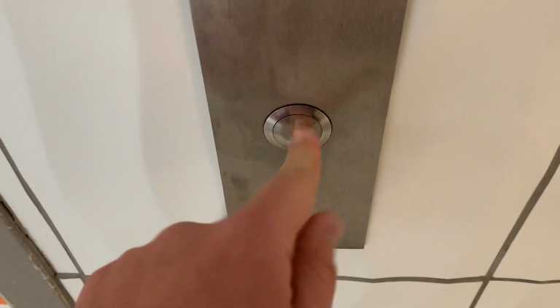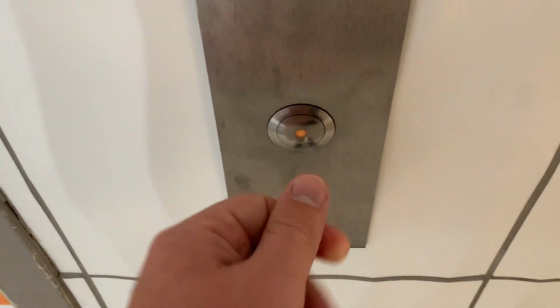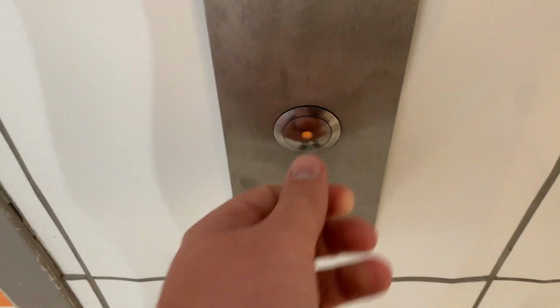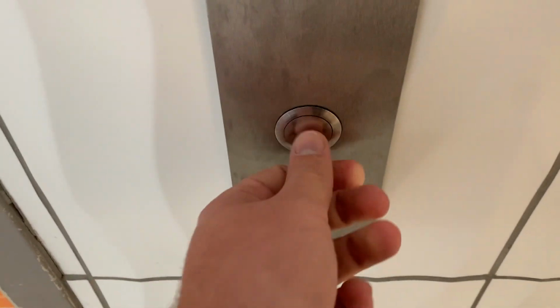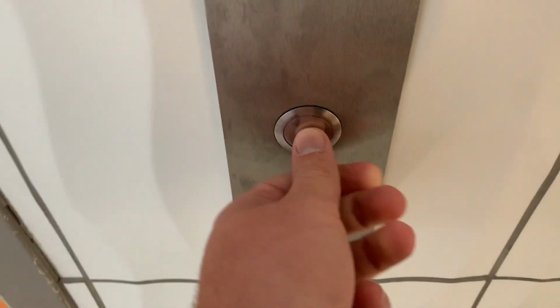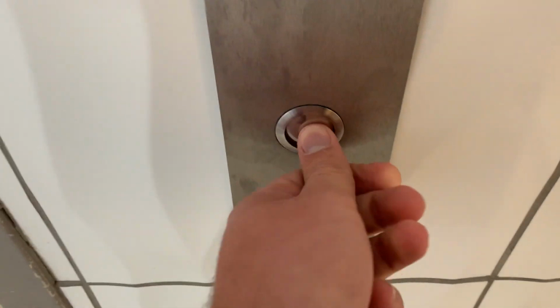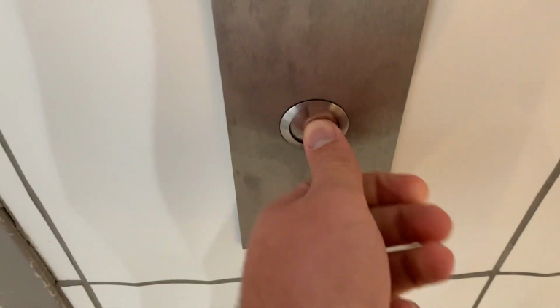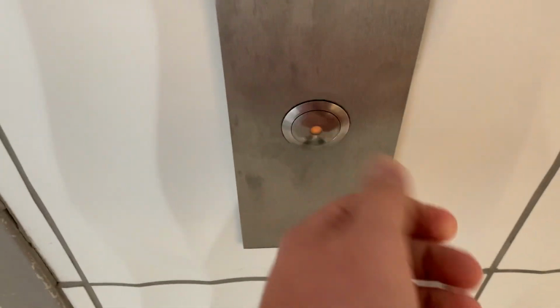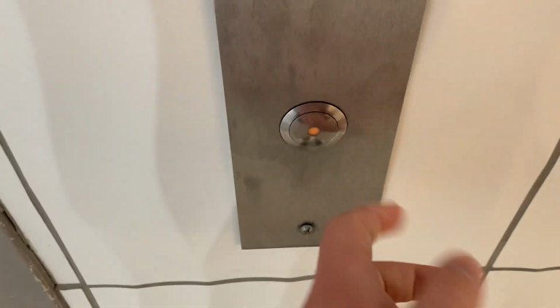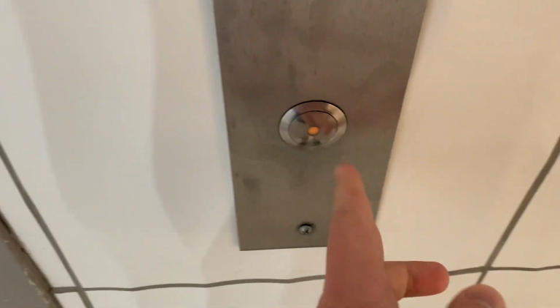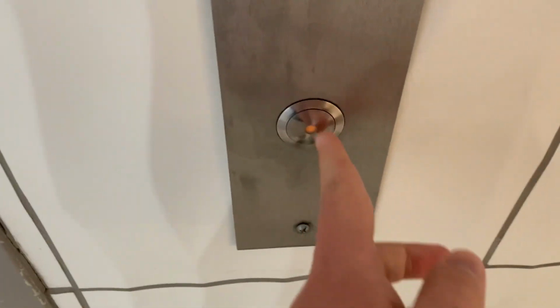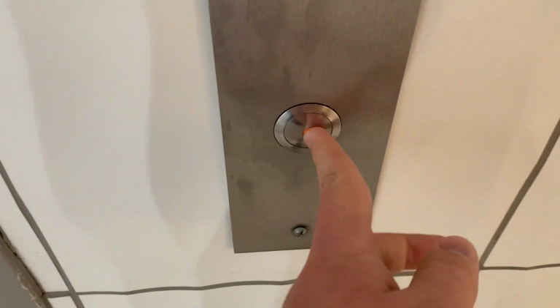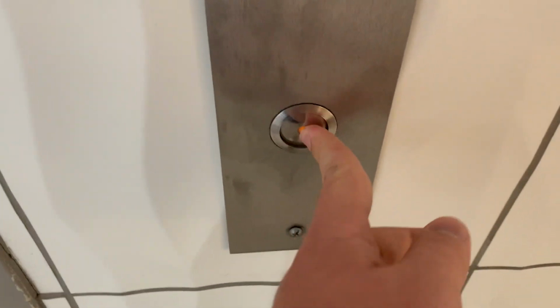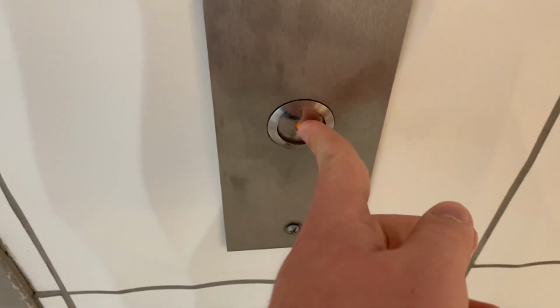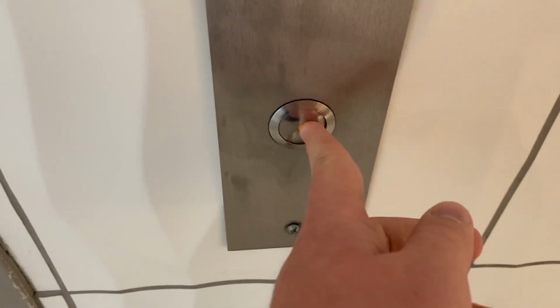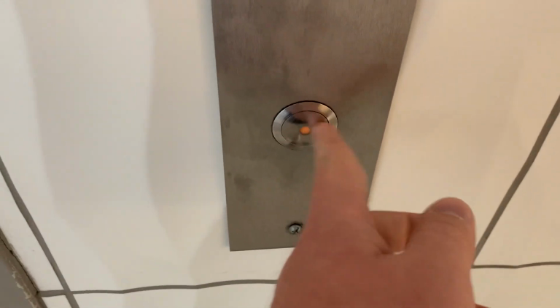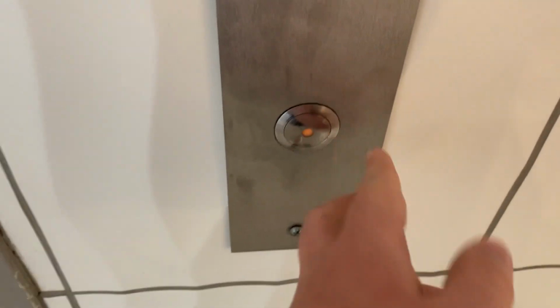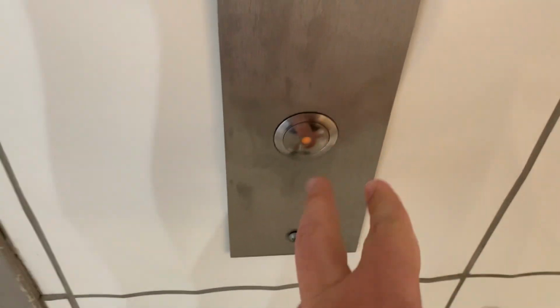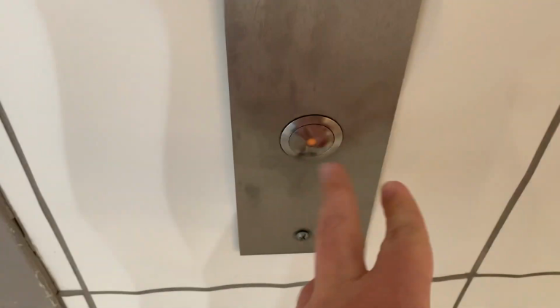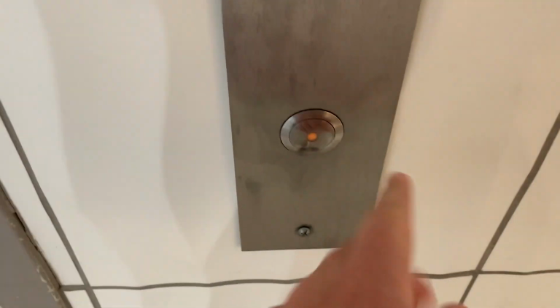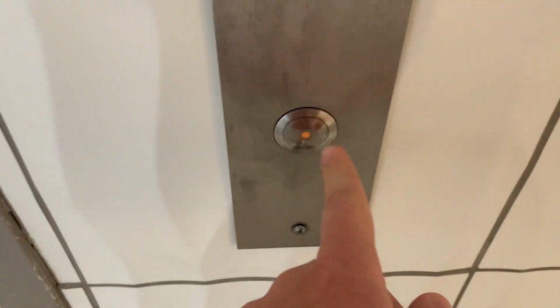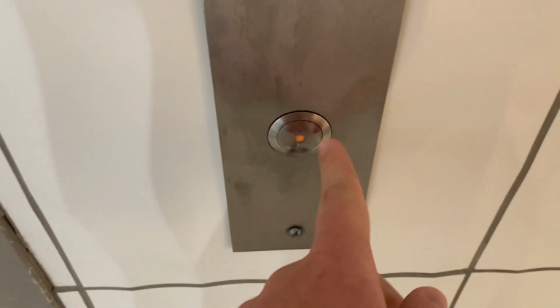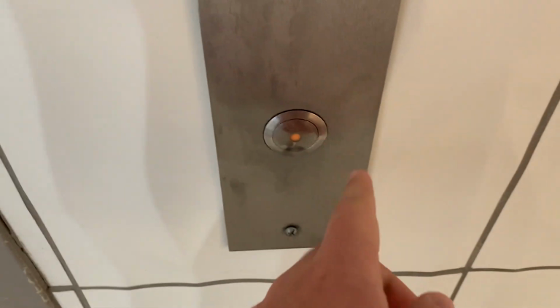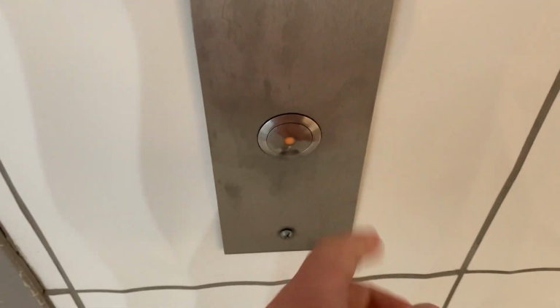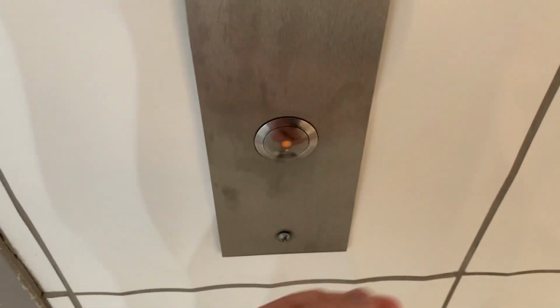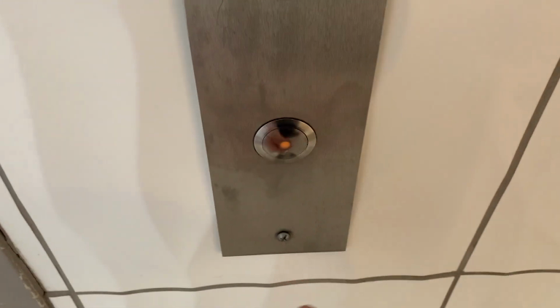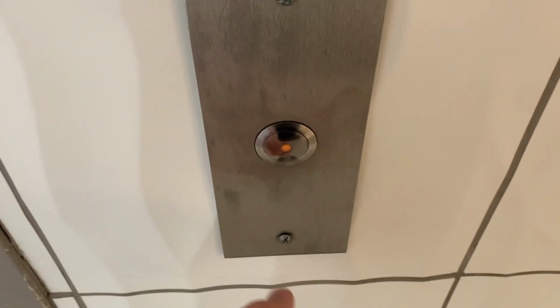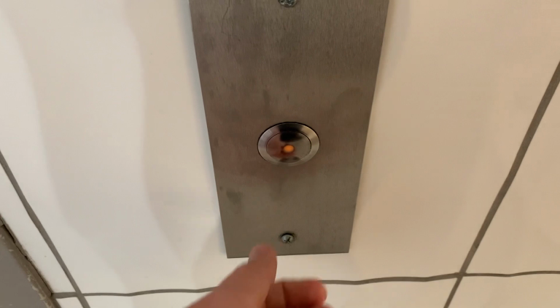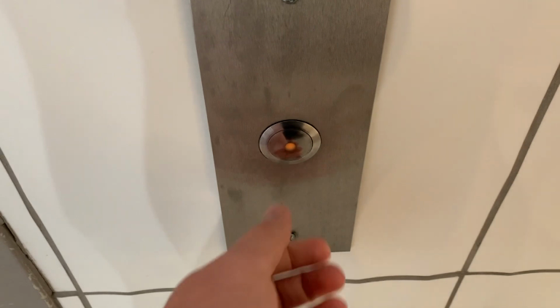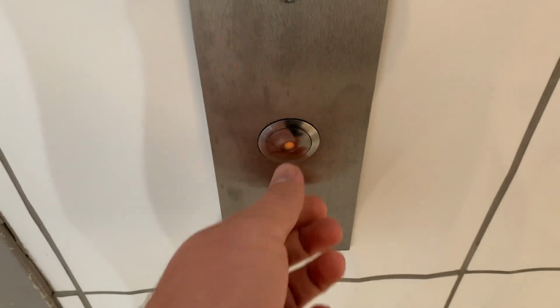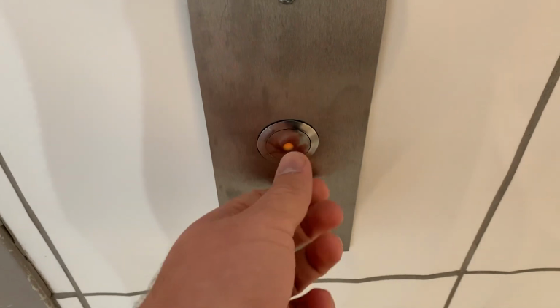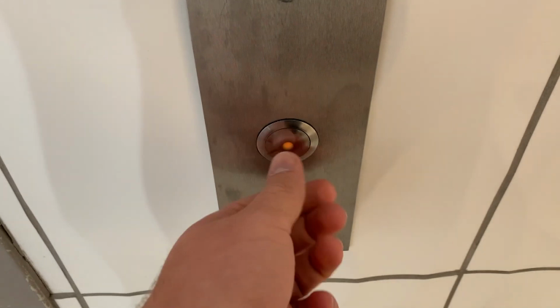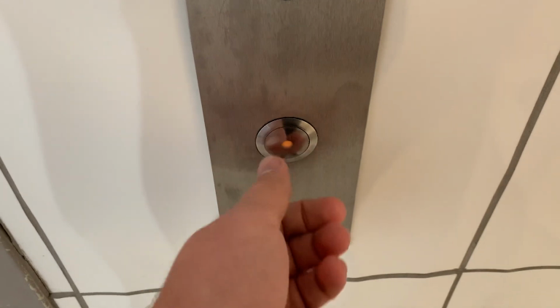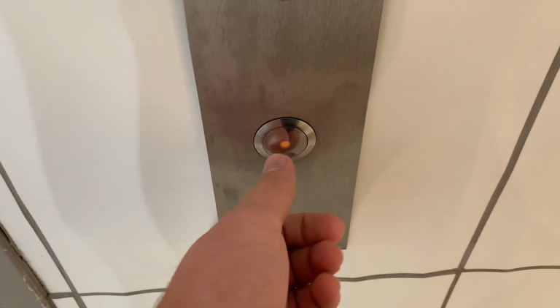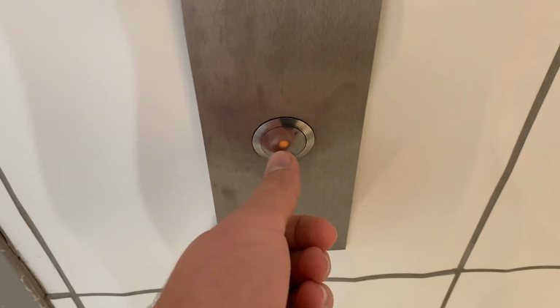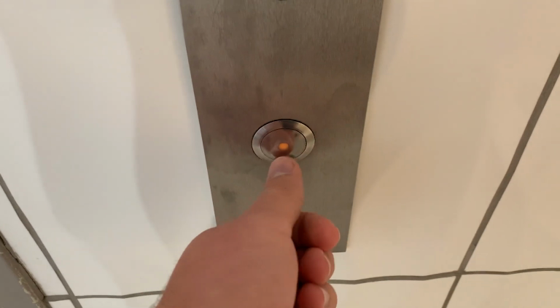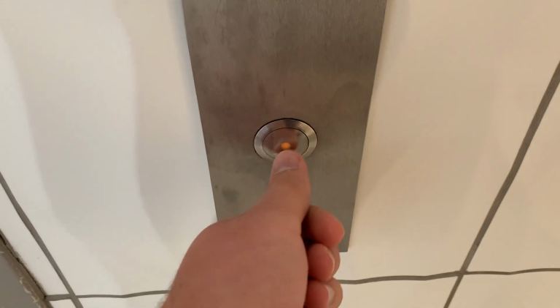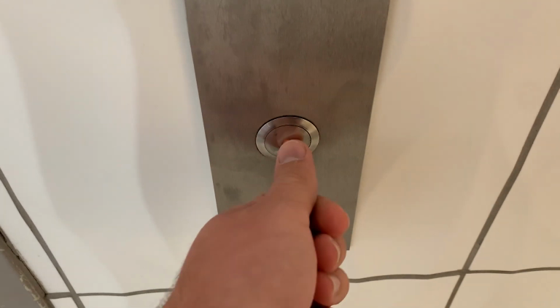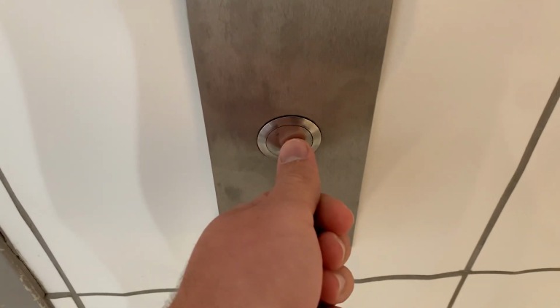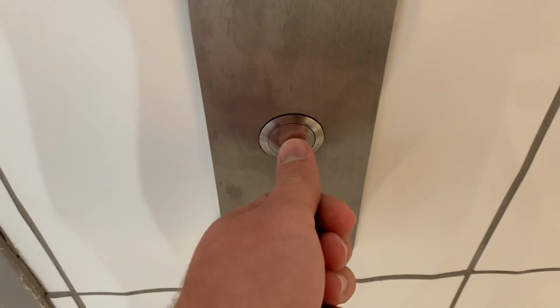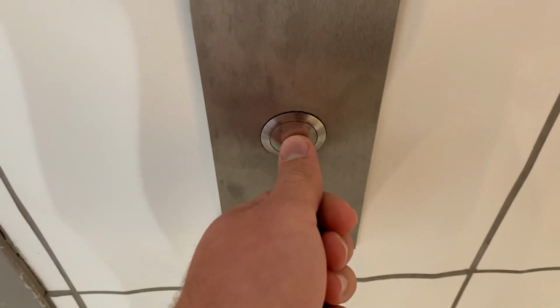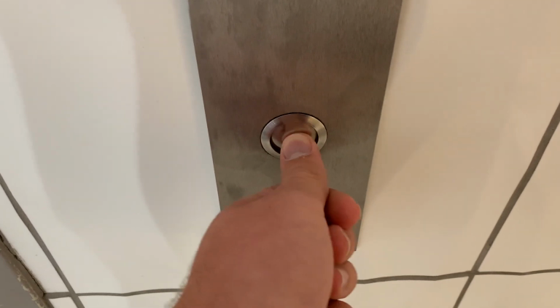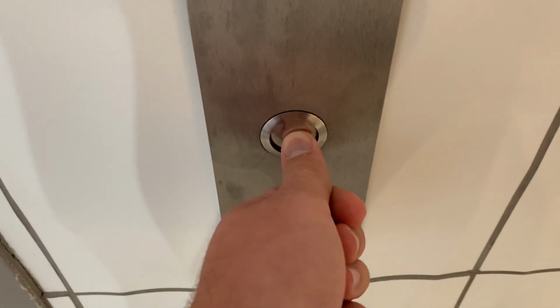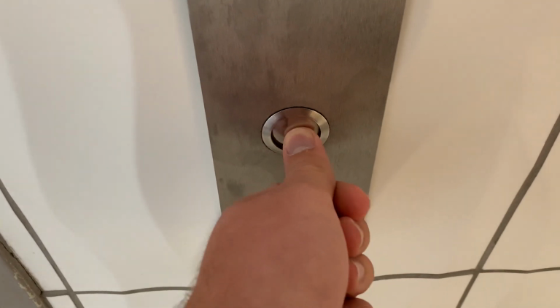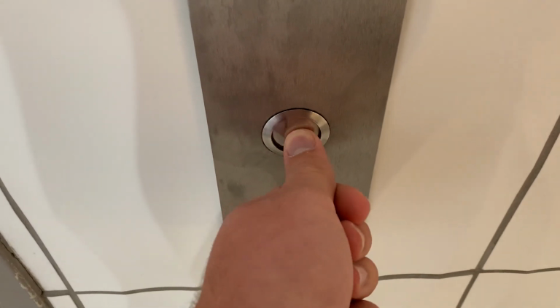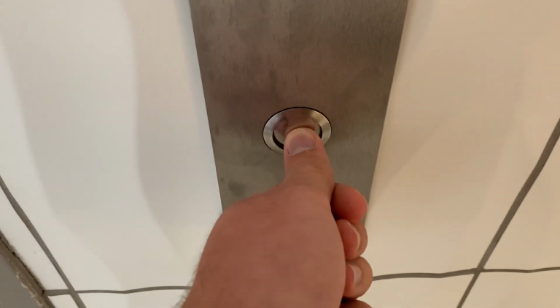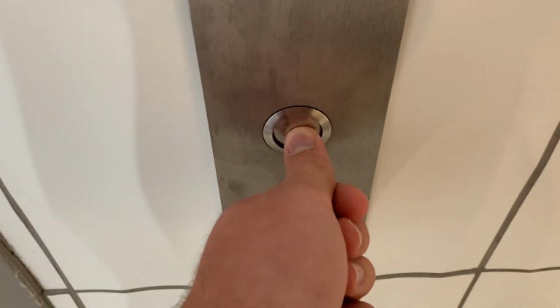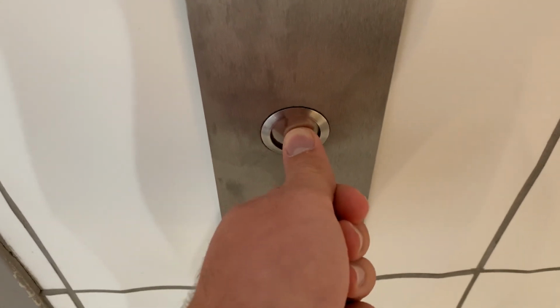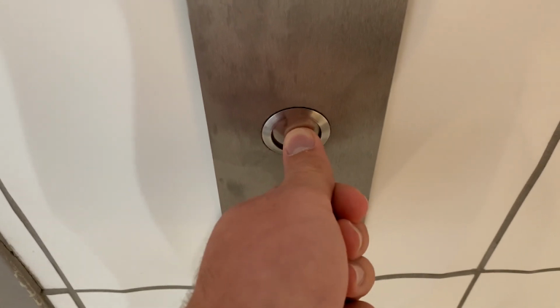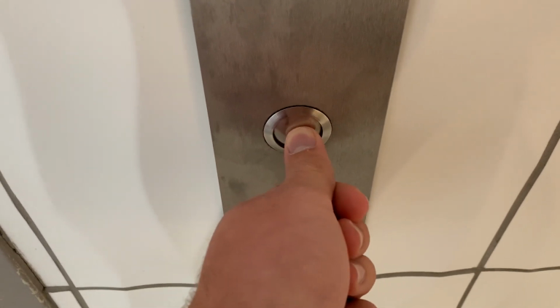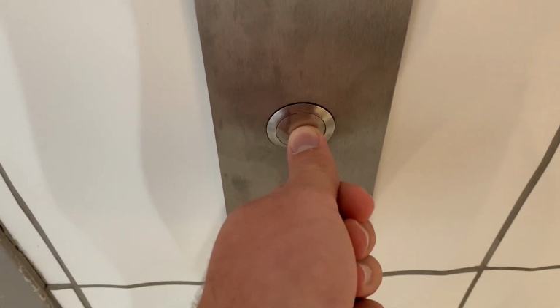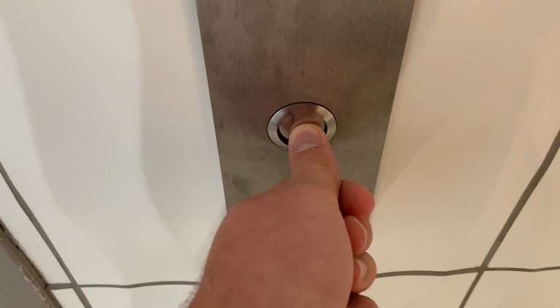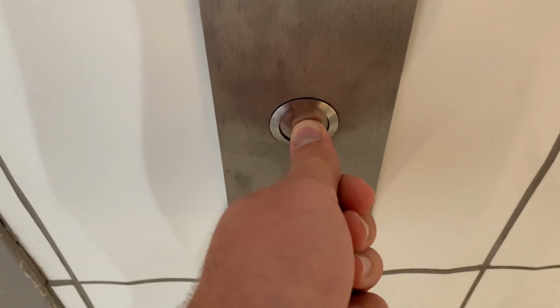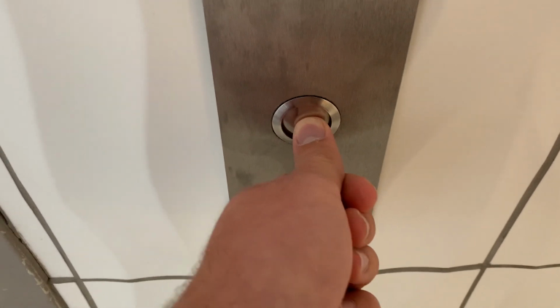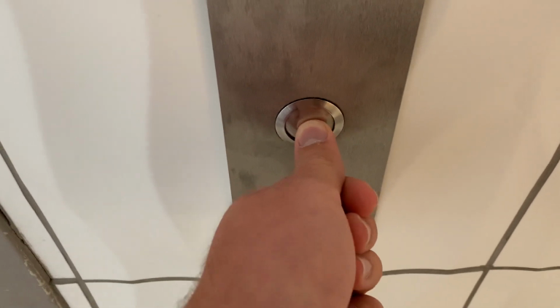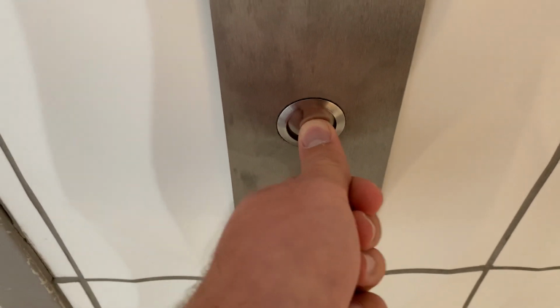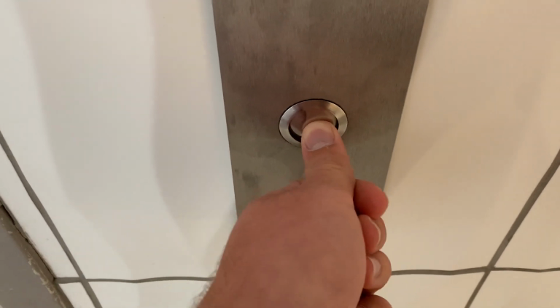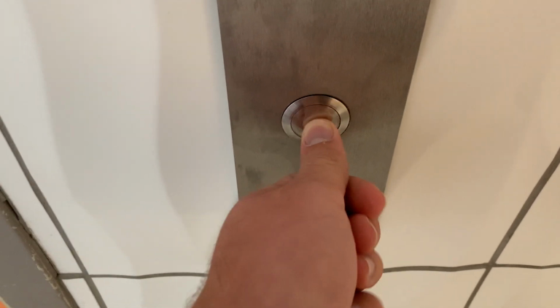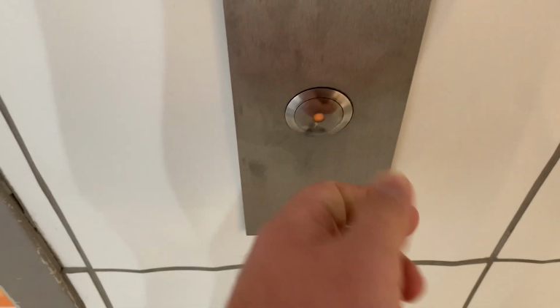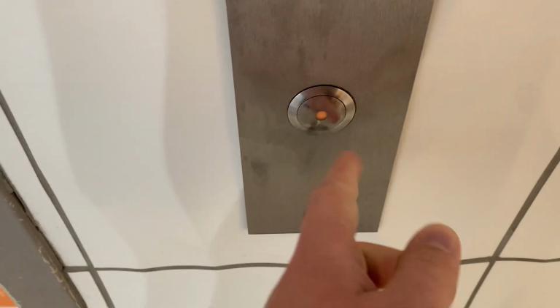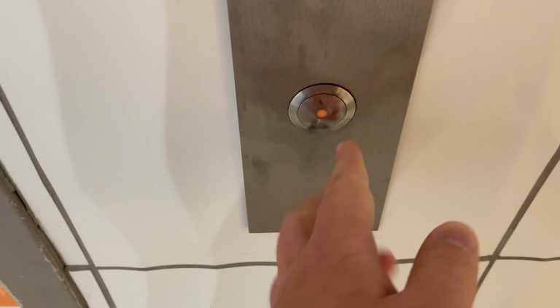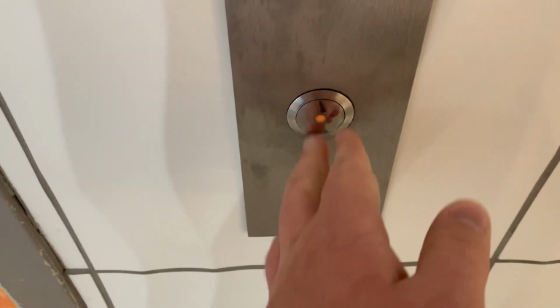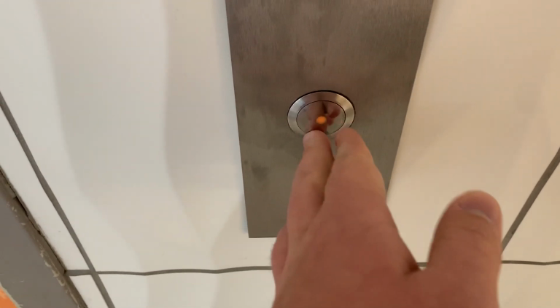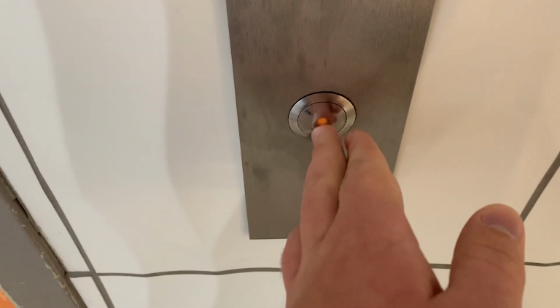This is the elevator at the Lord & Taylor Port Willoughby Mall, Wayne, New Jersey. It's a Dover.